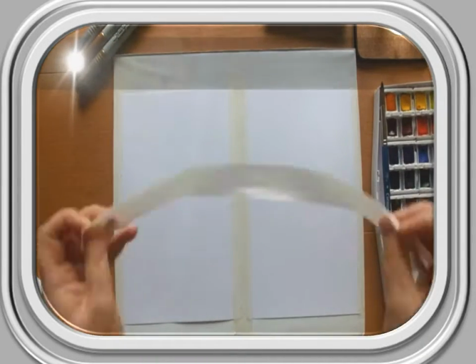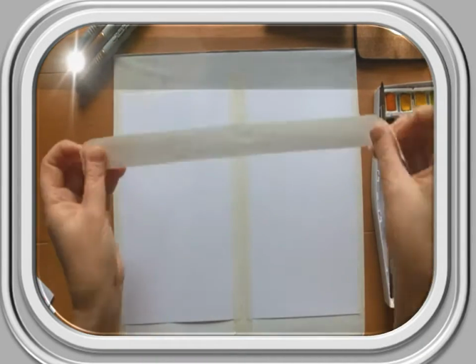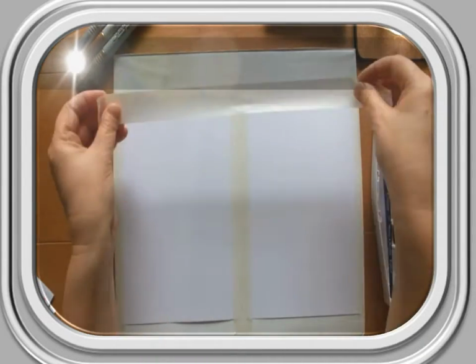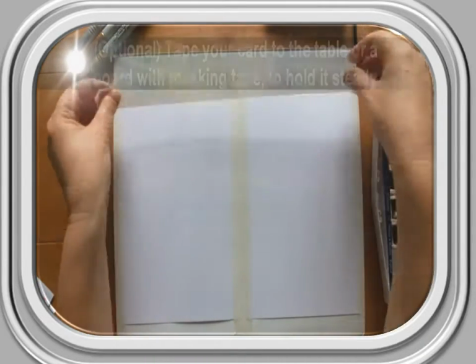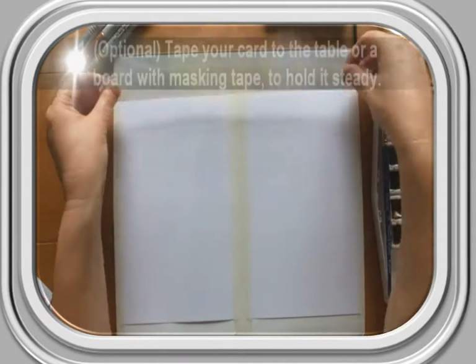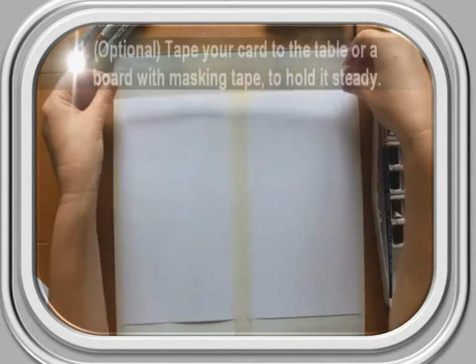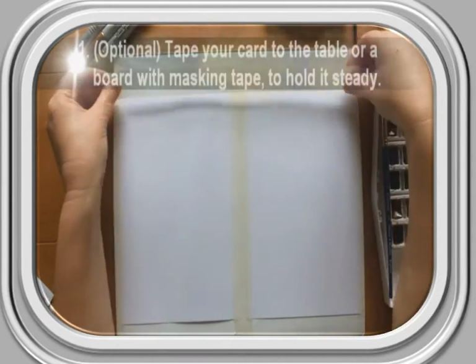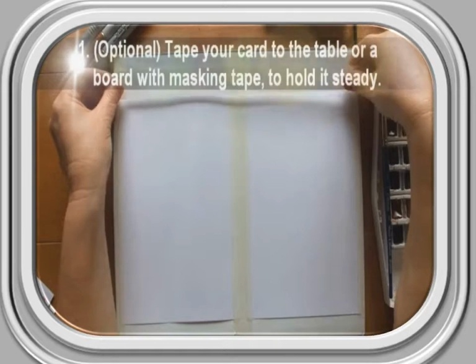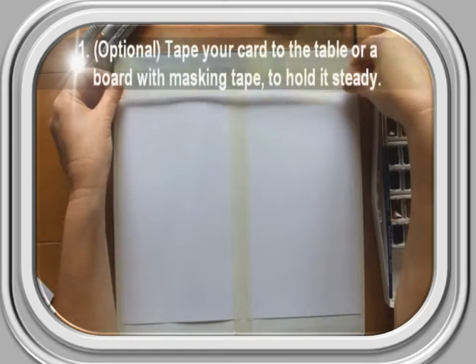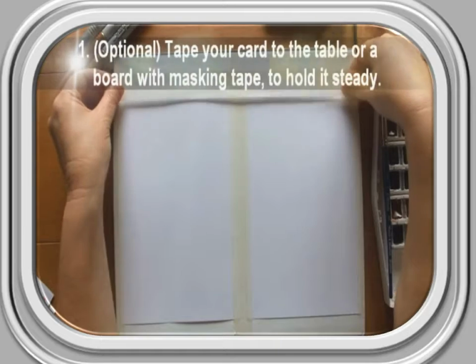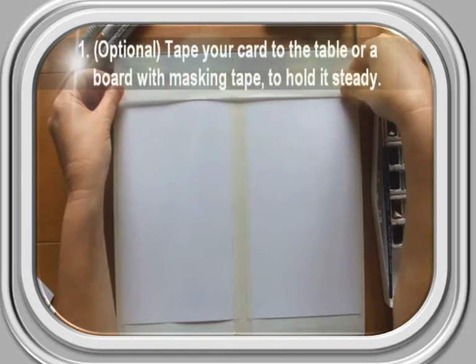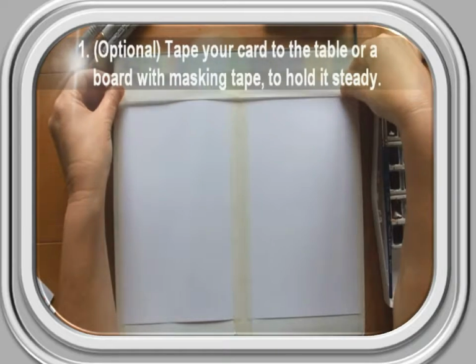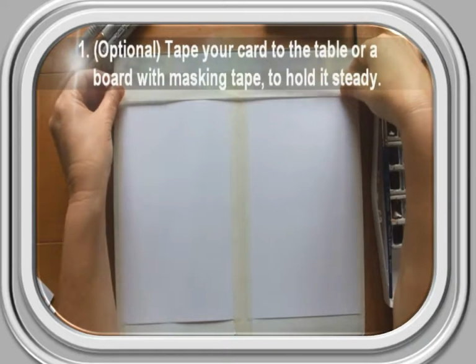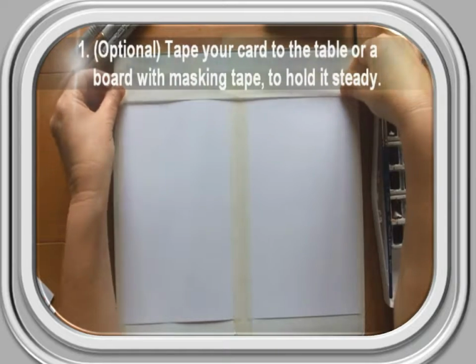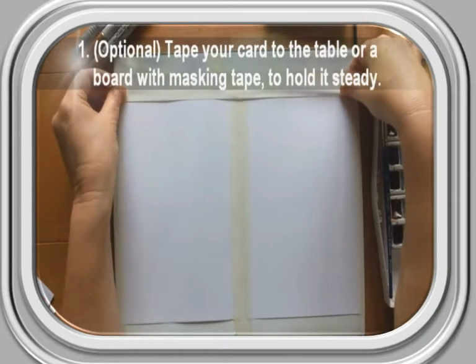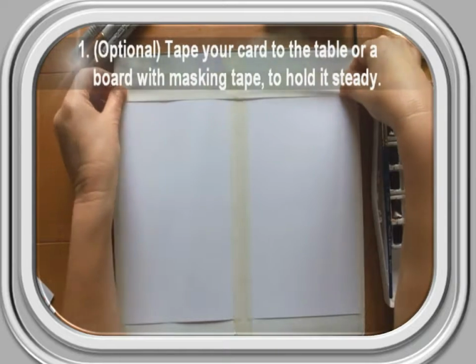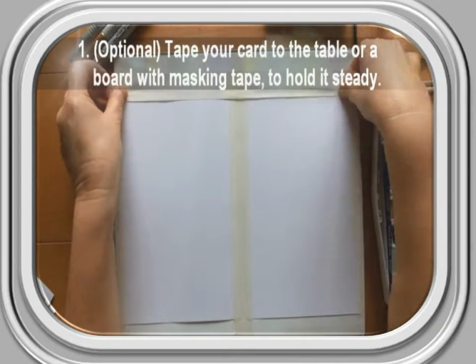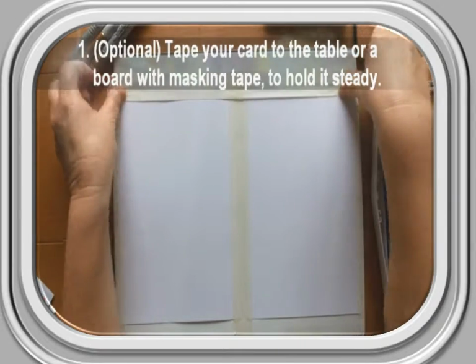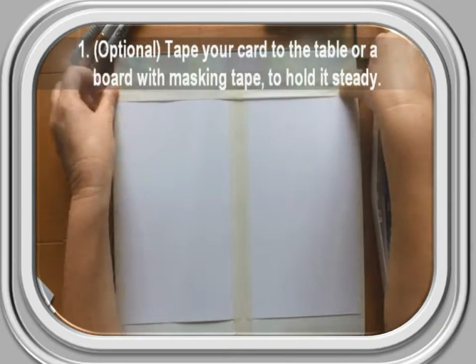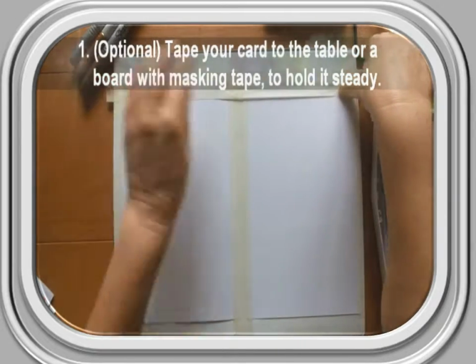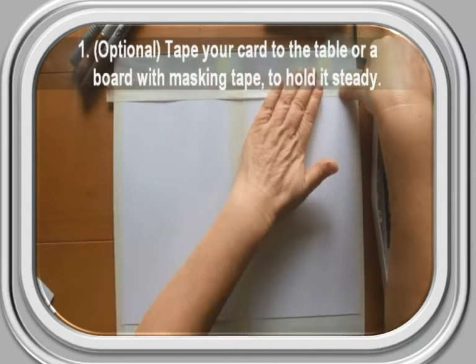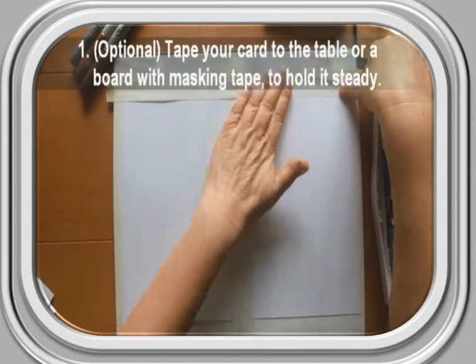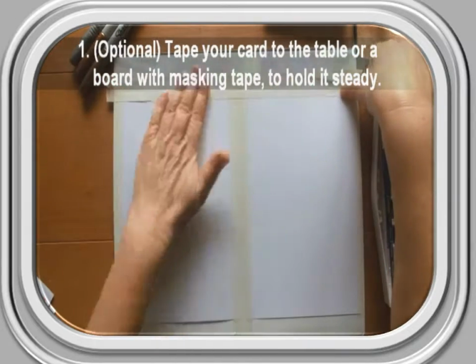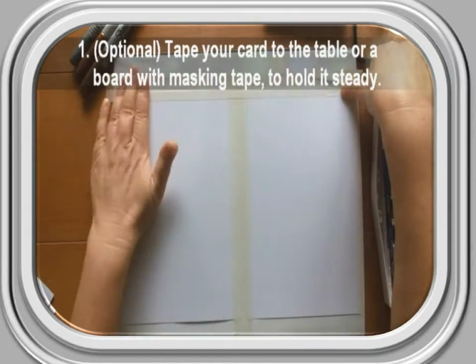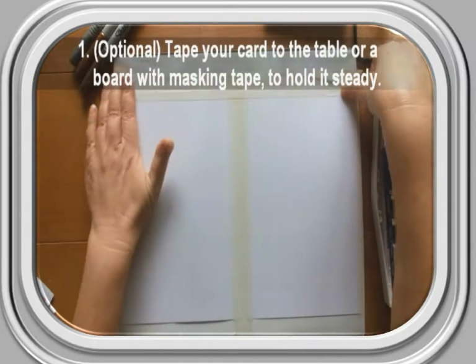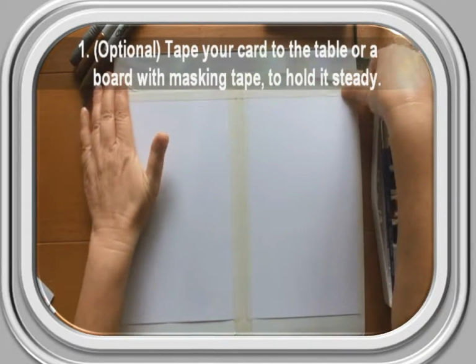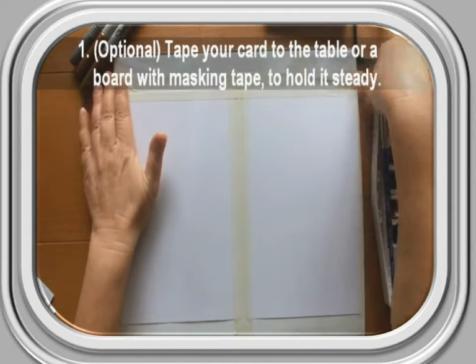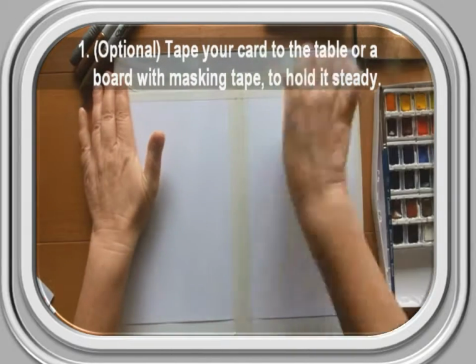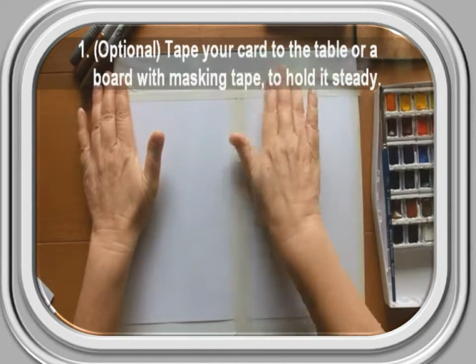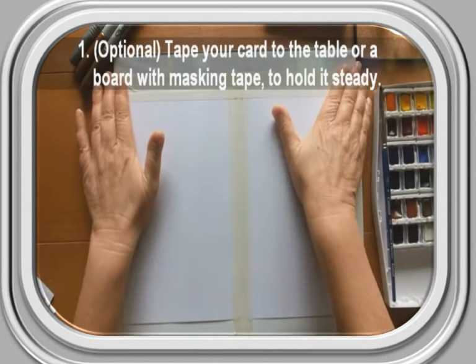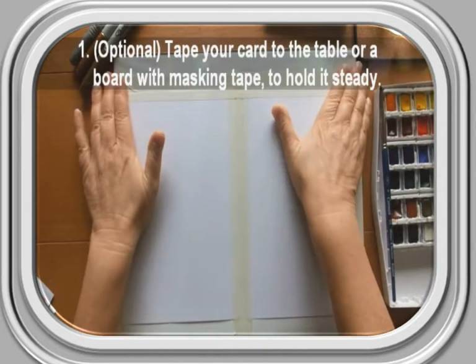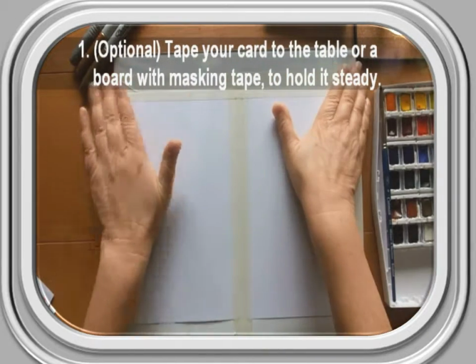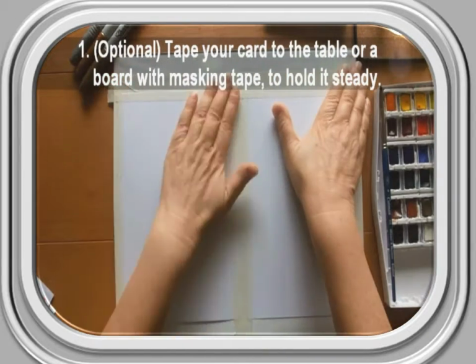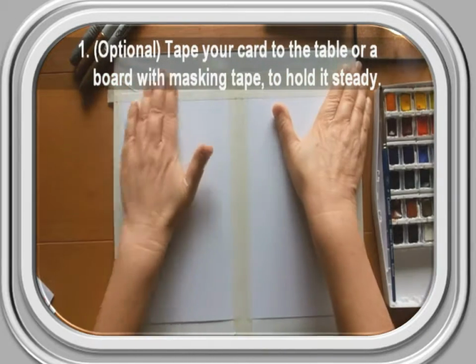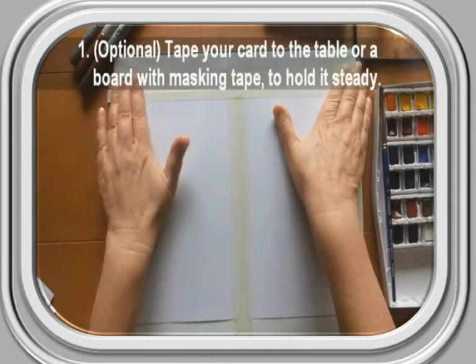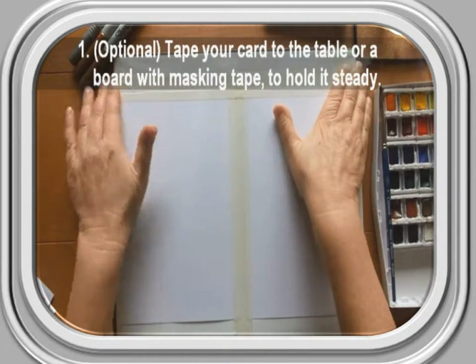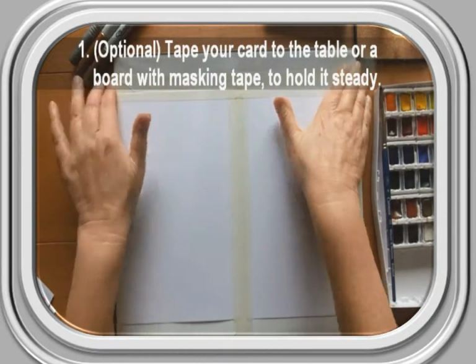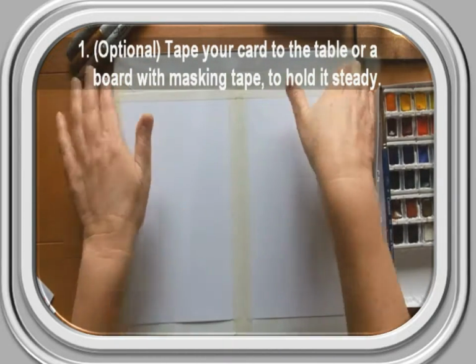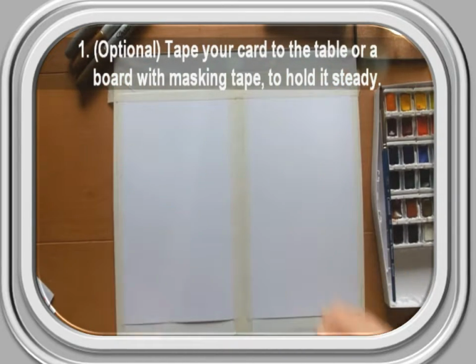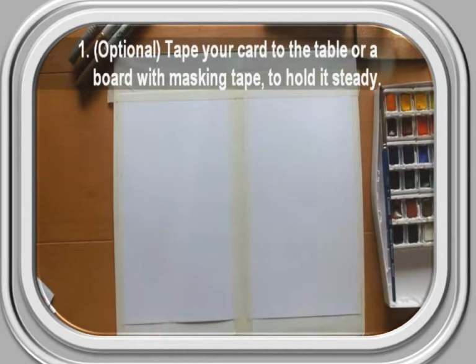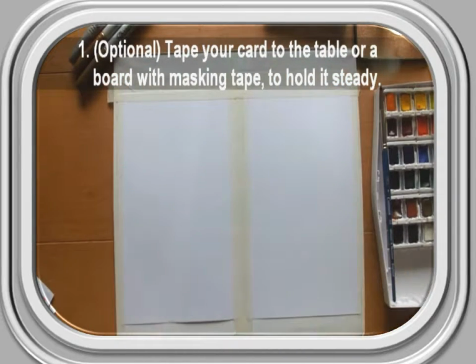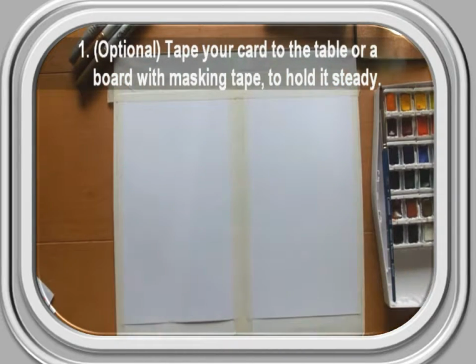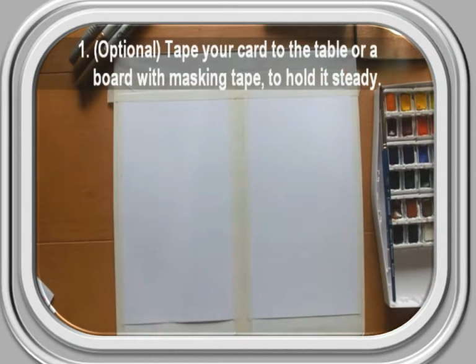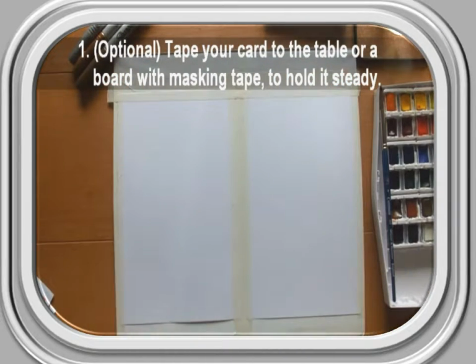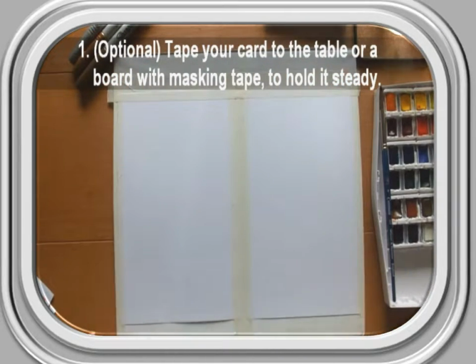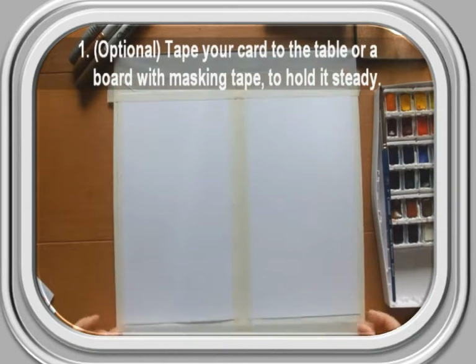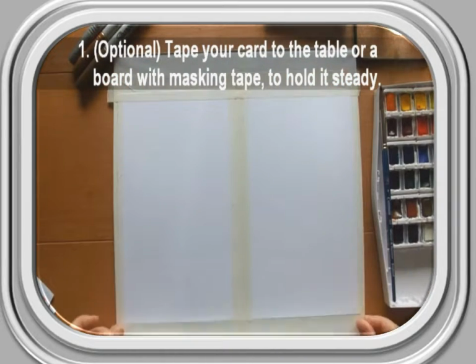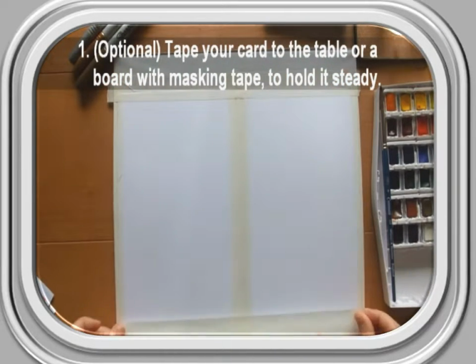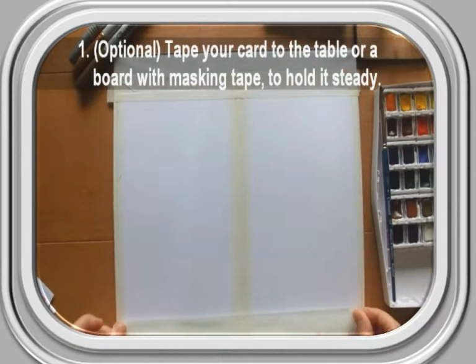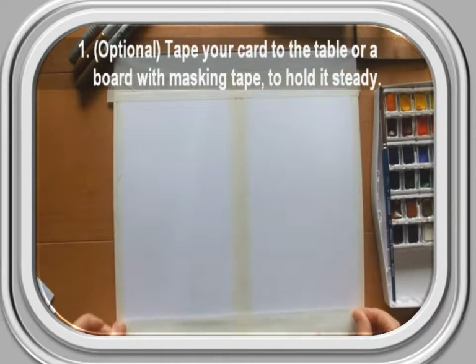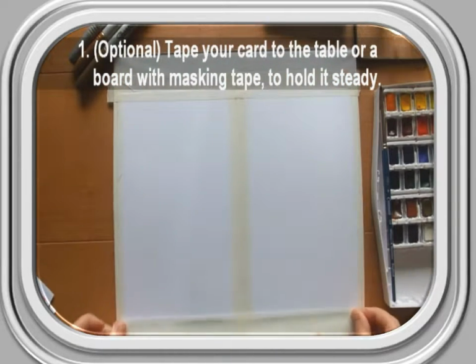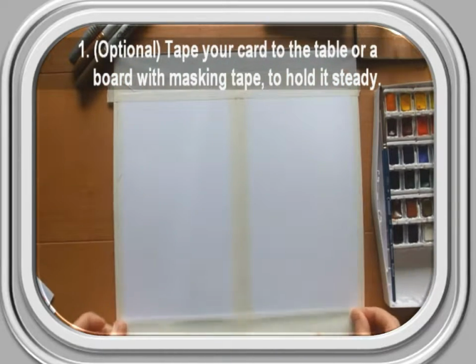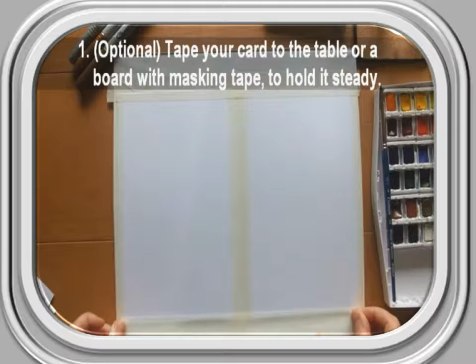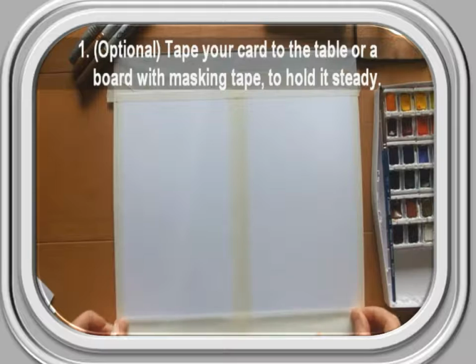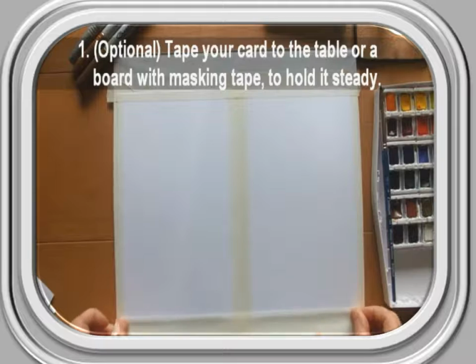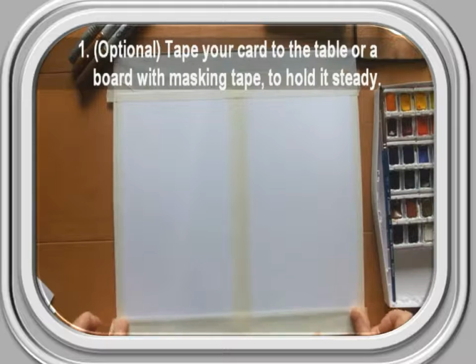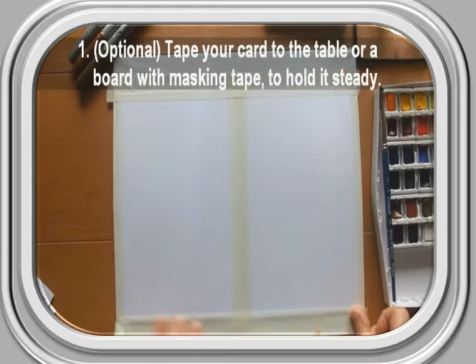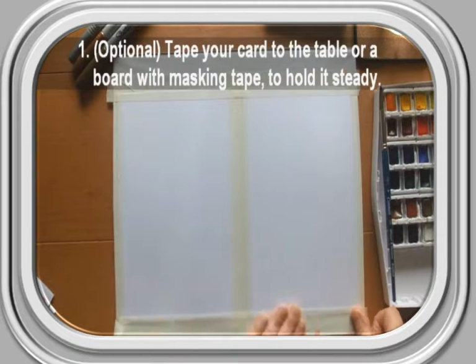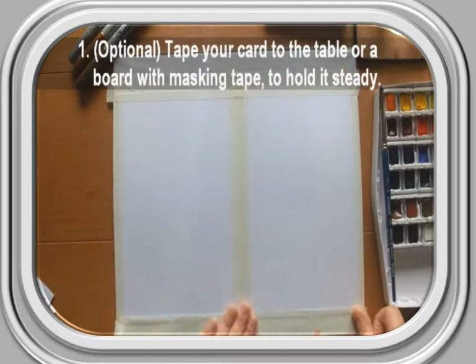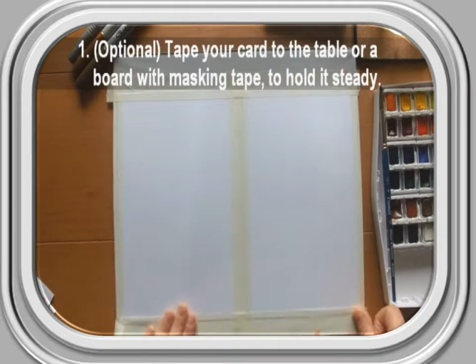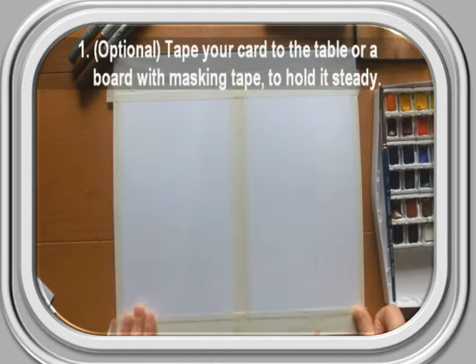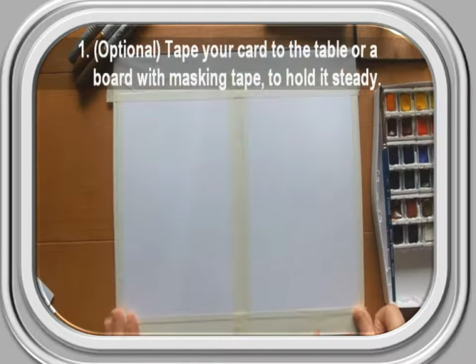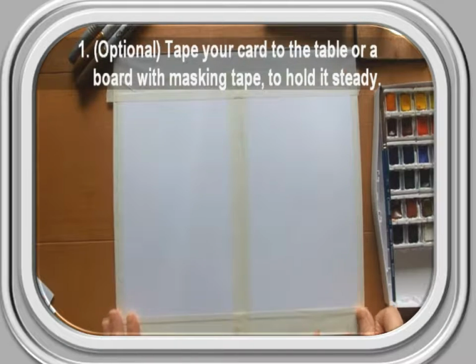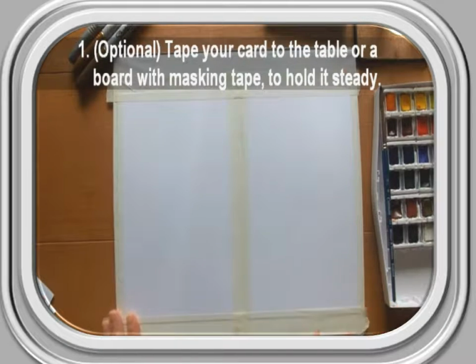Optional Step 1: Tape your card to the table or a board with masking tape to hold it steady while you work.